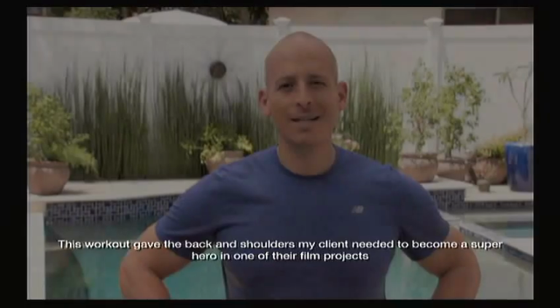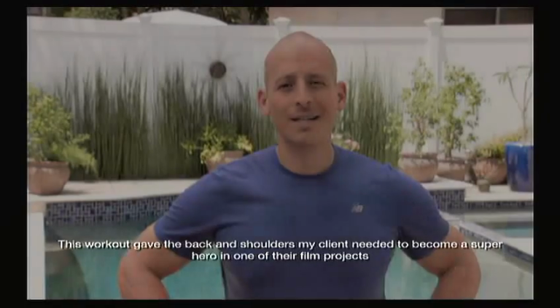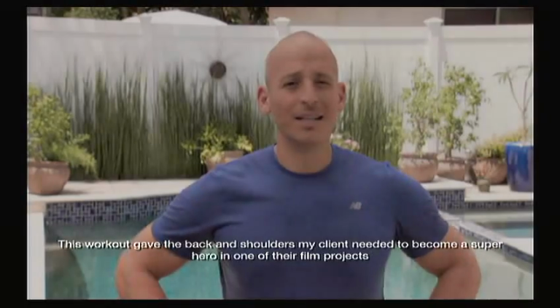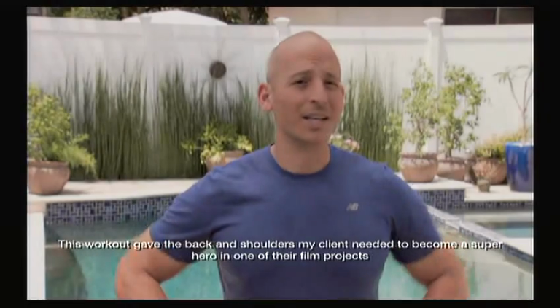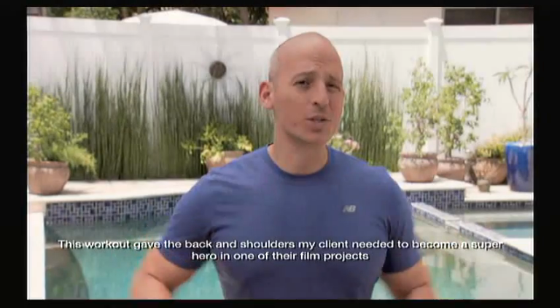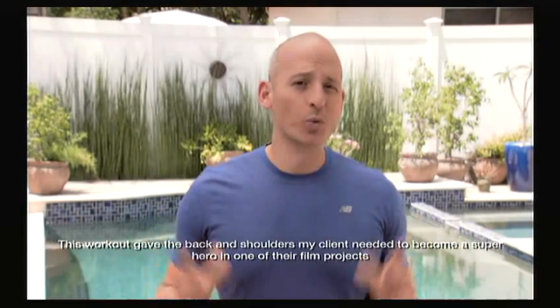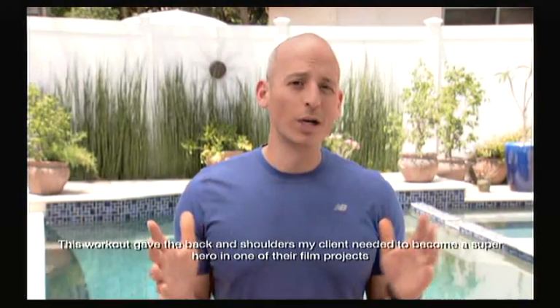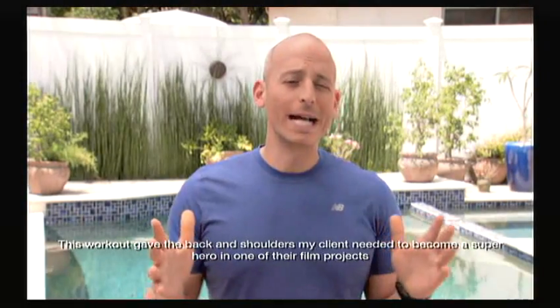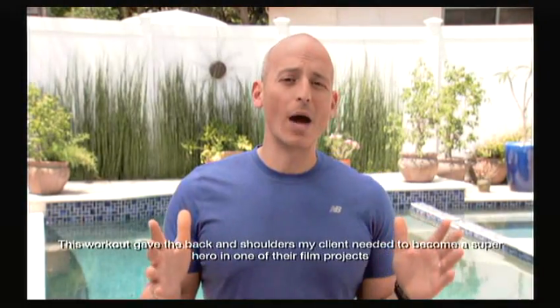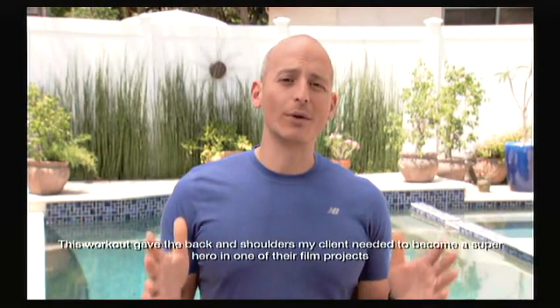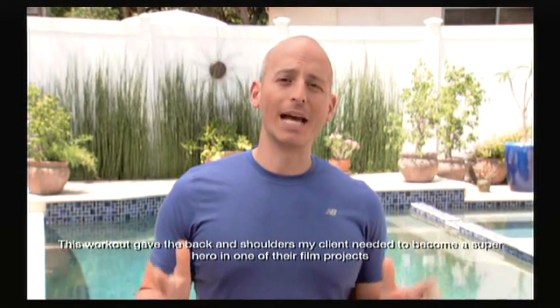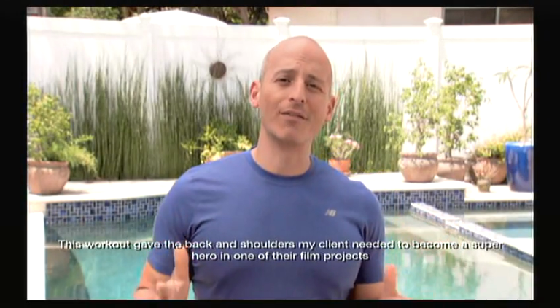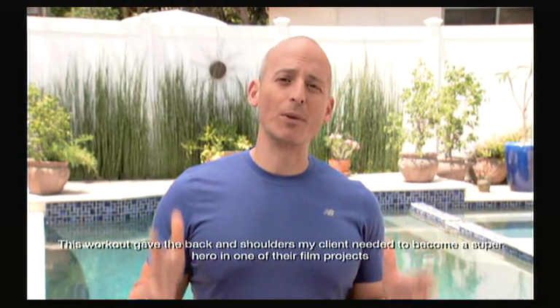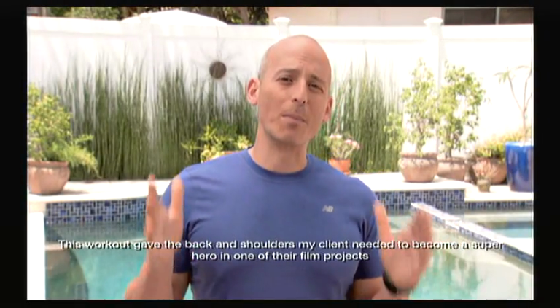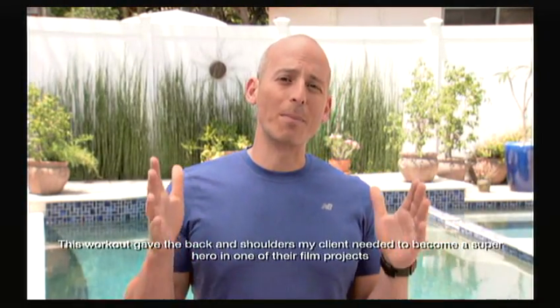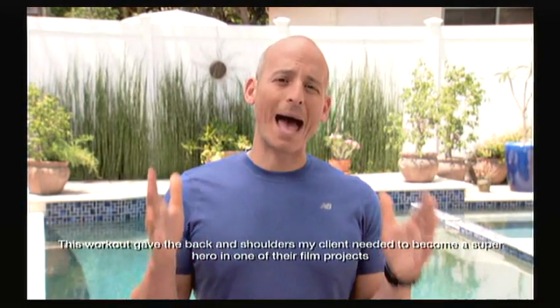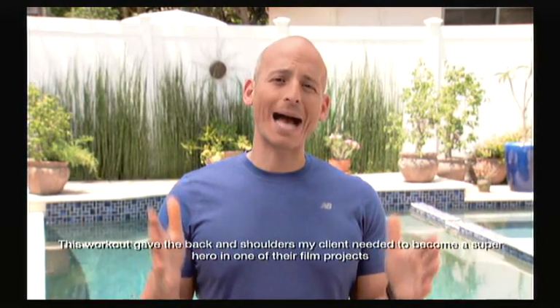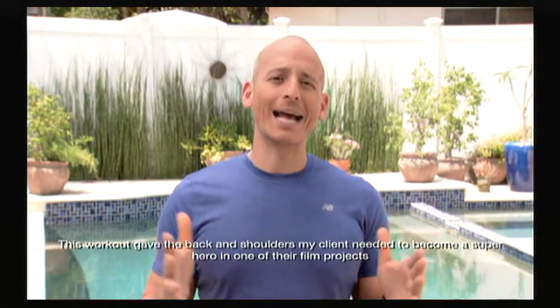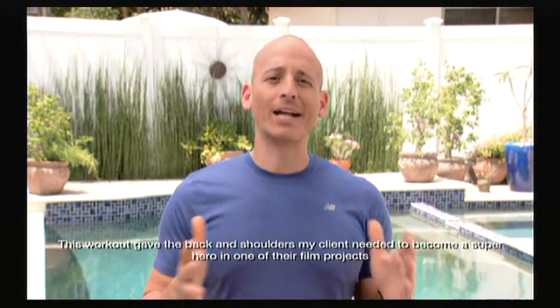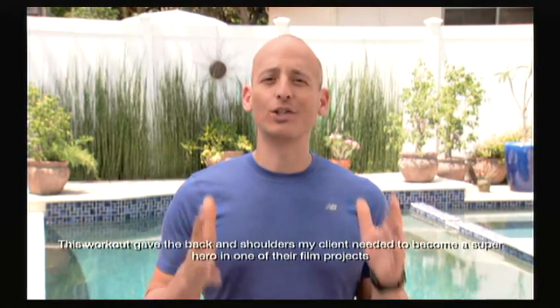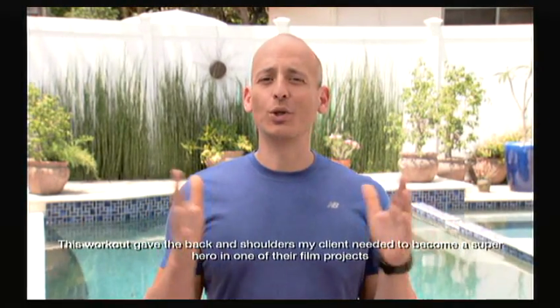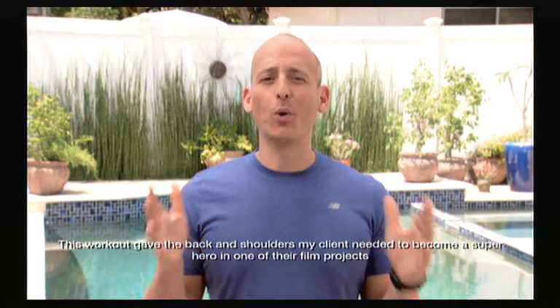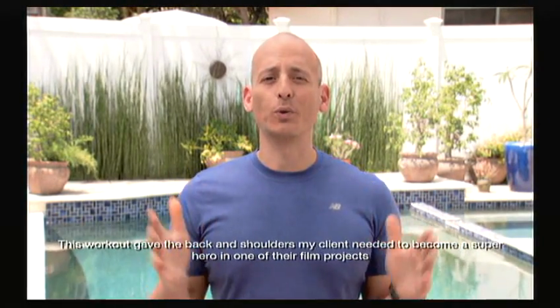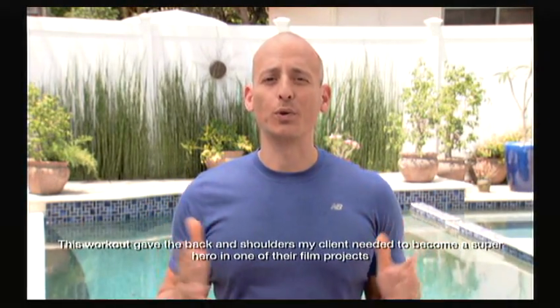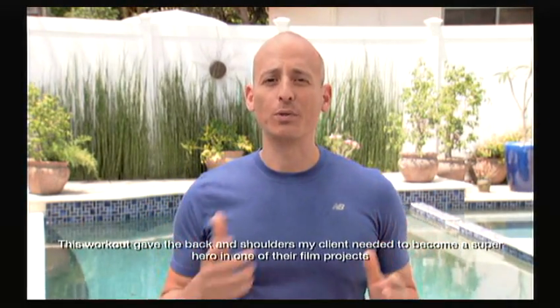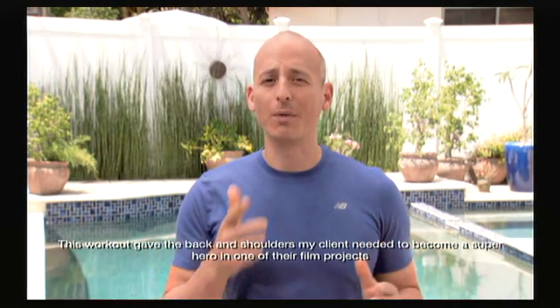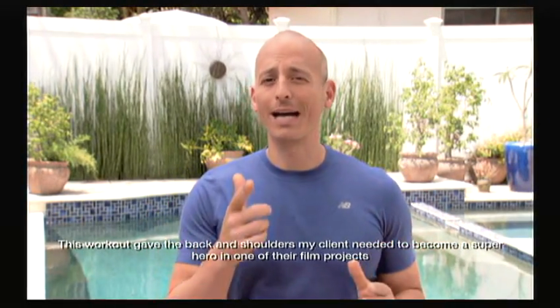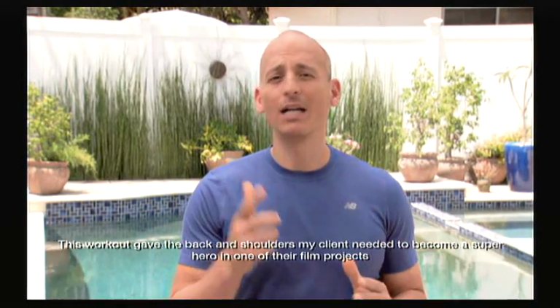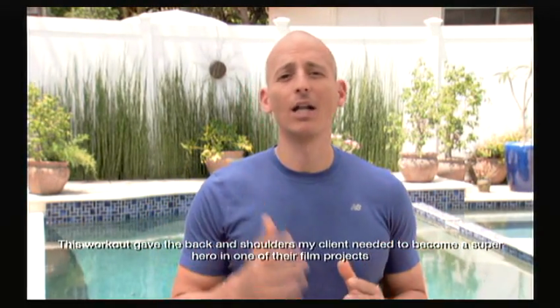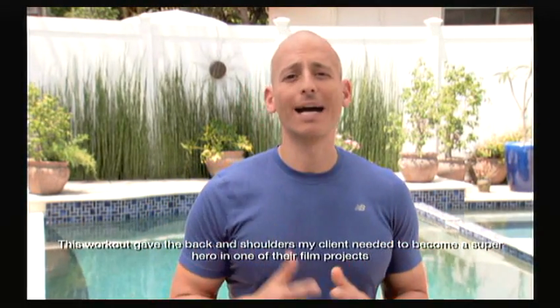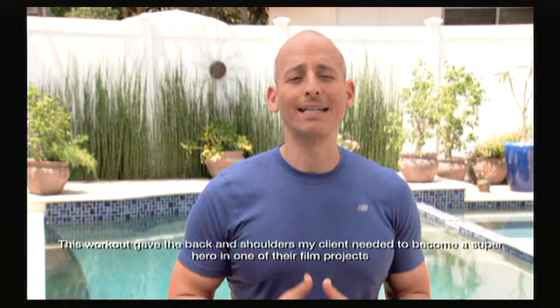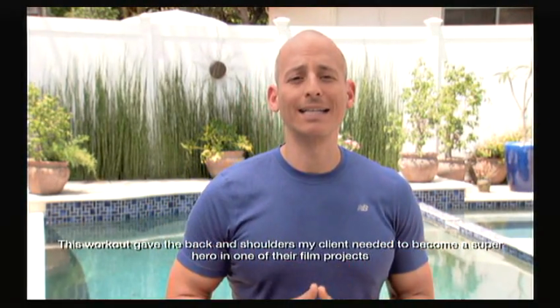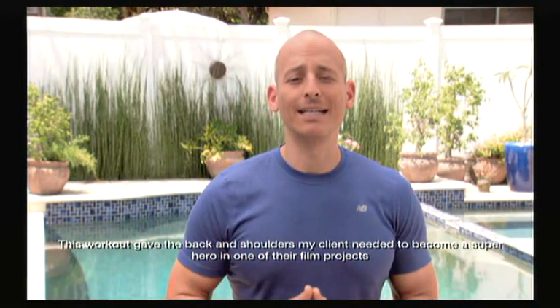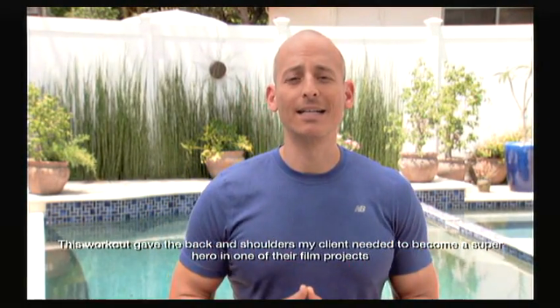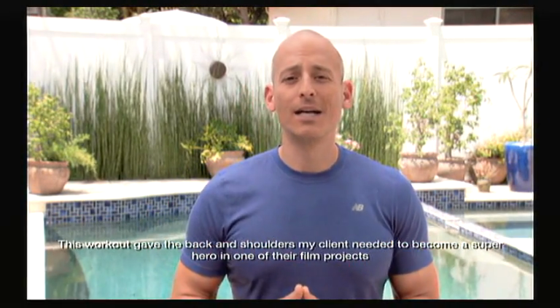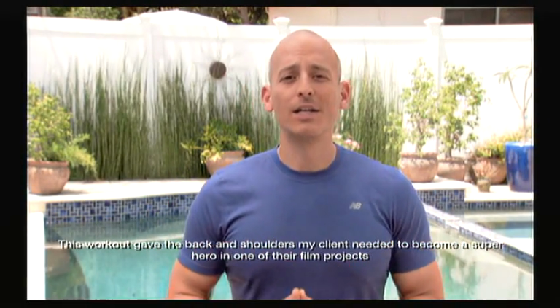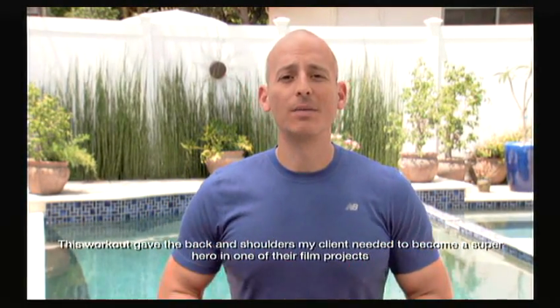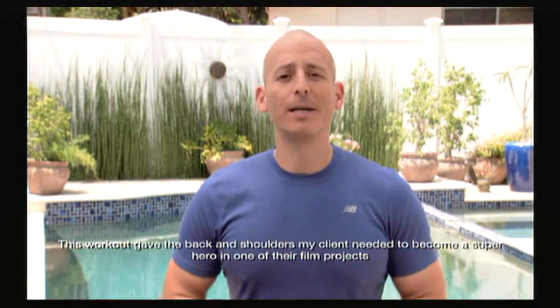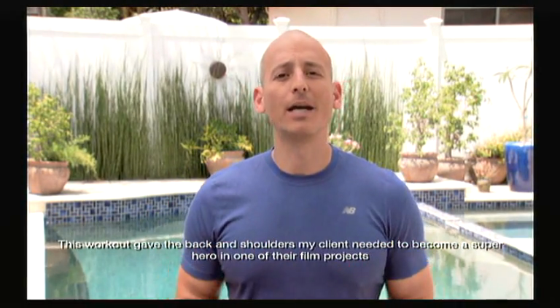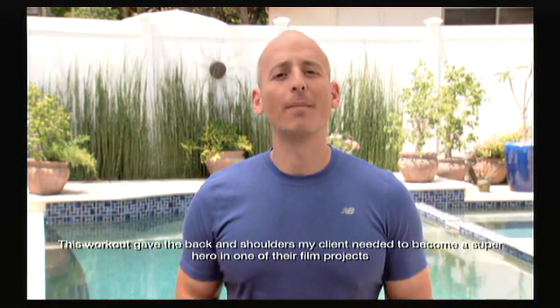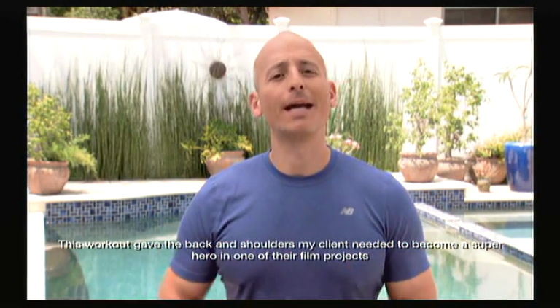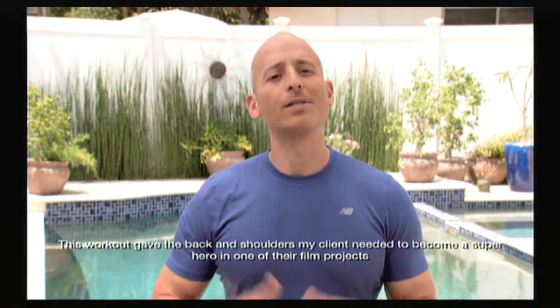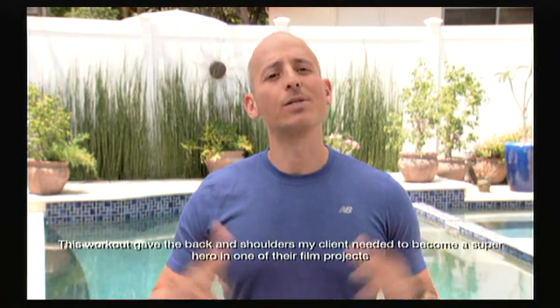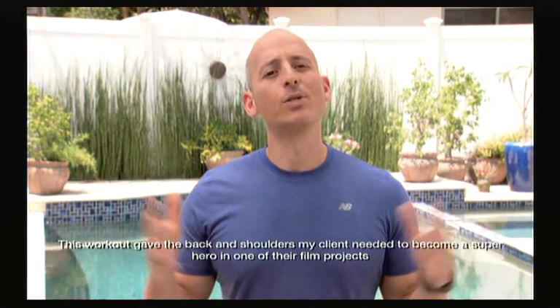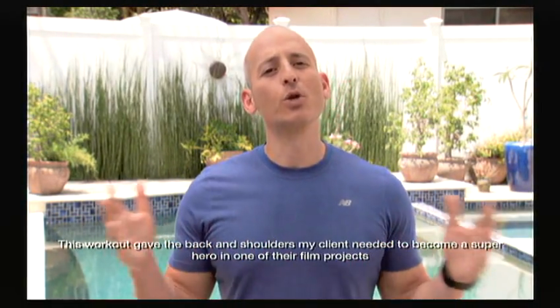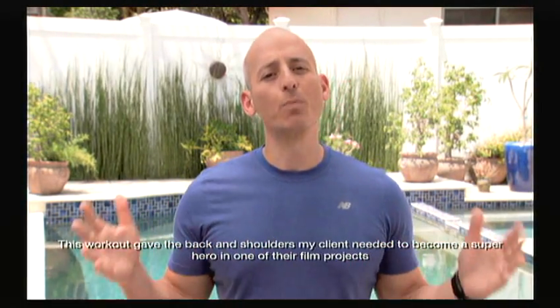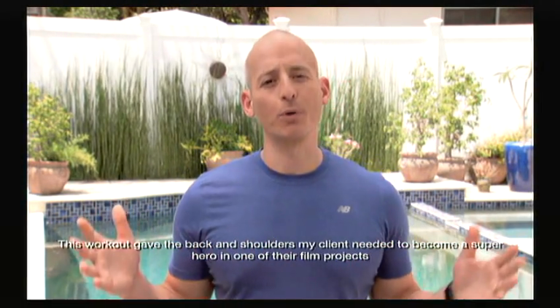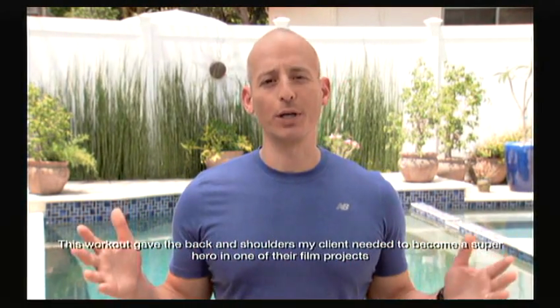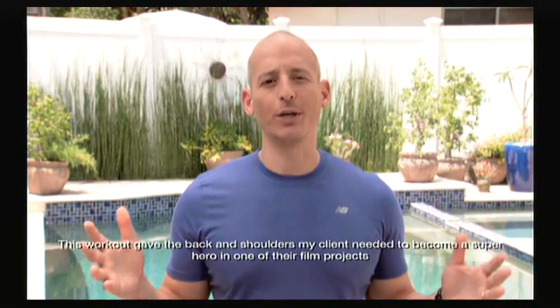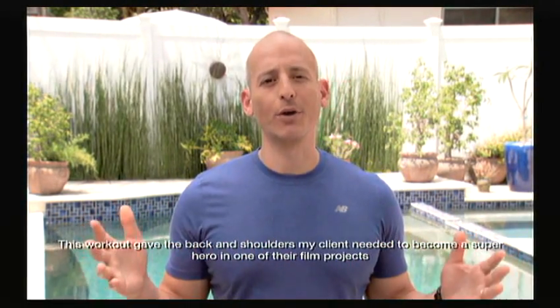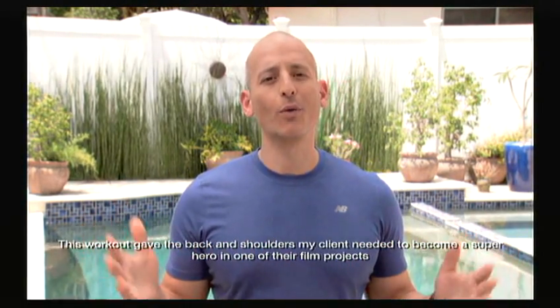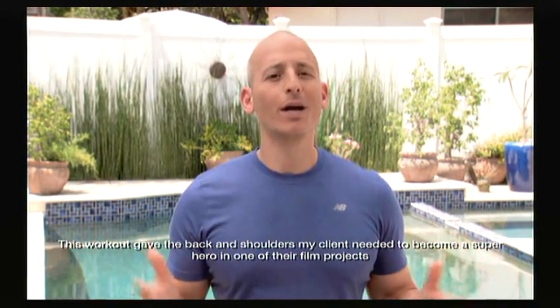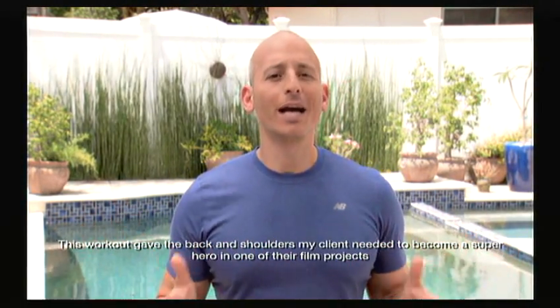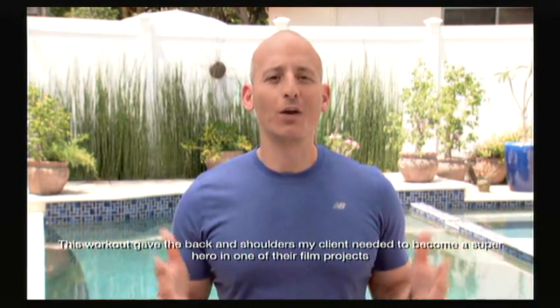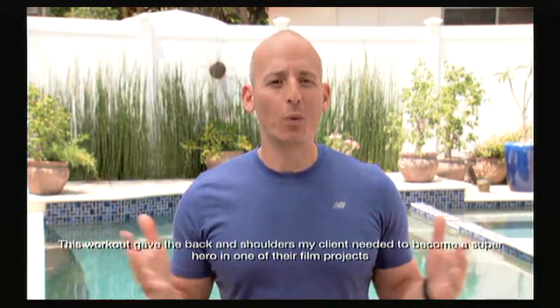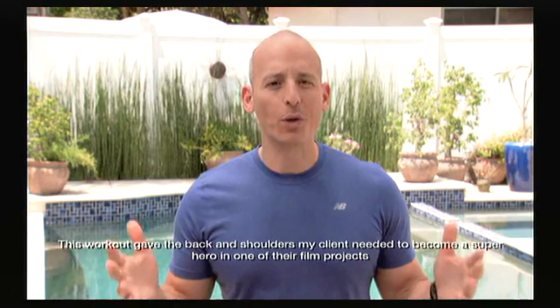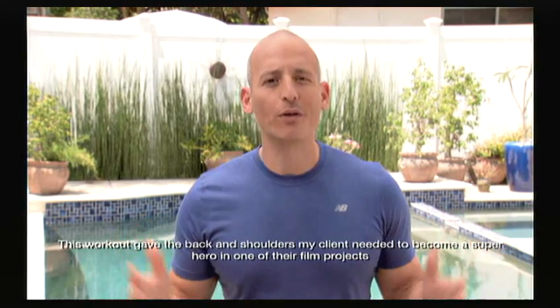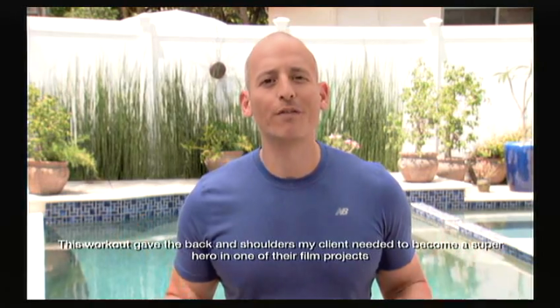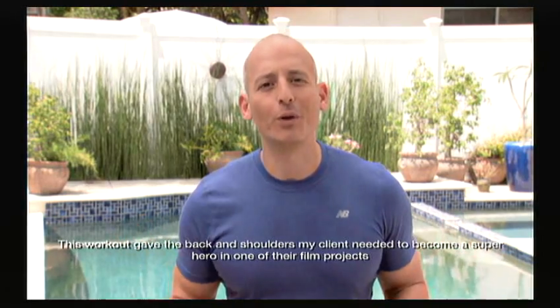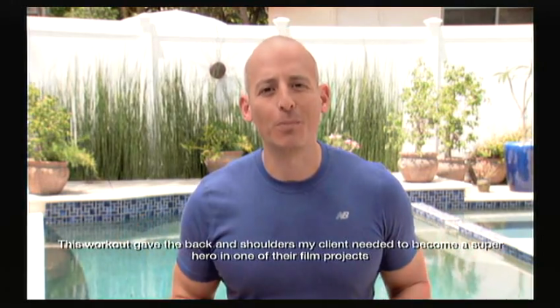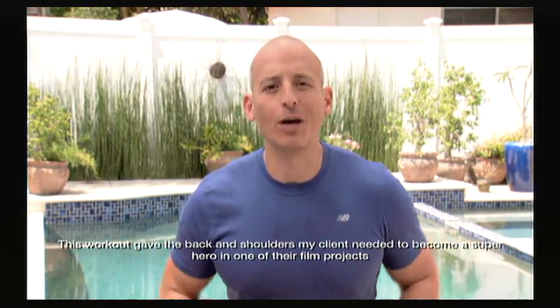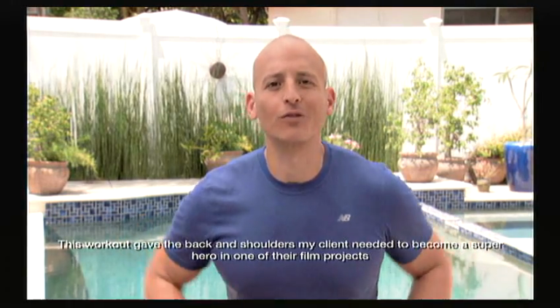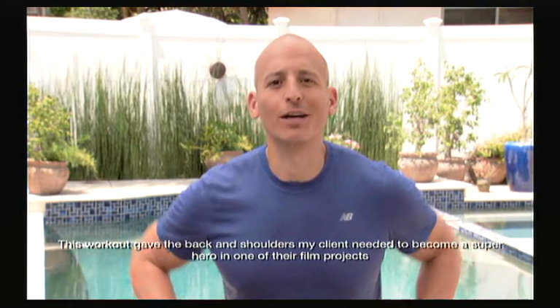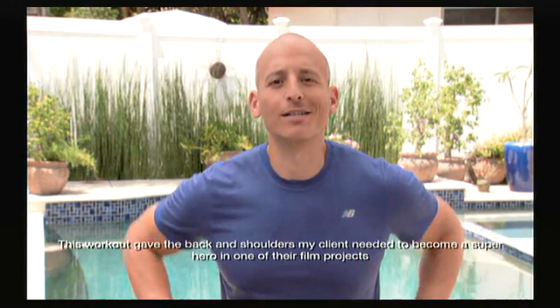This workout gave the back and shoulders my client needed to become a superhero in one of their film projects.